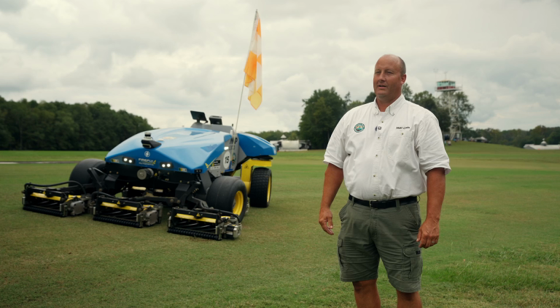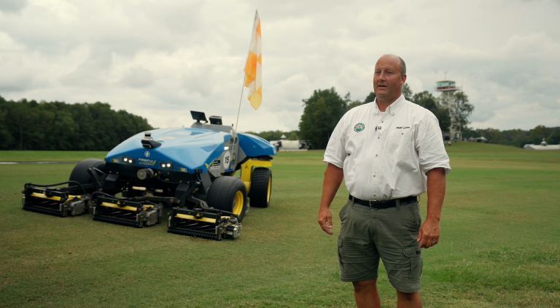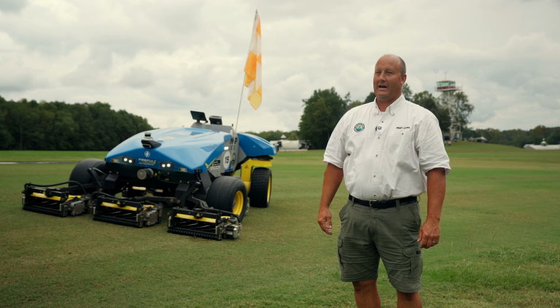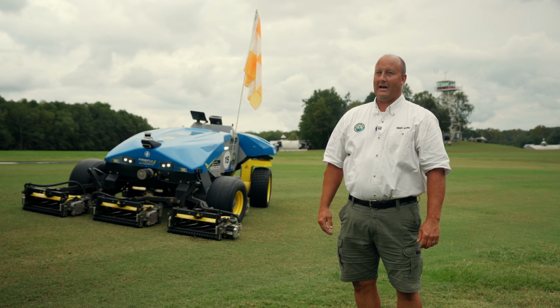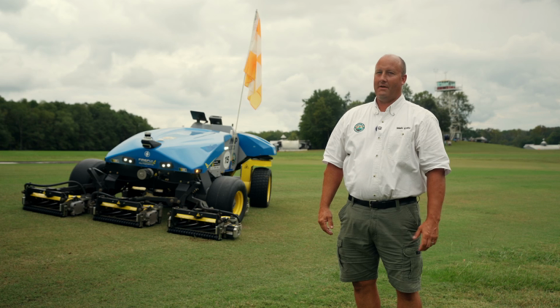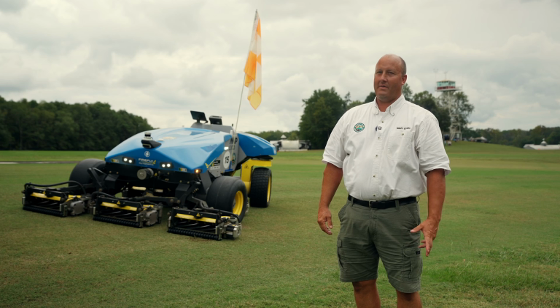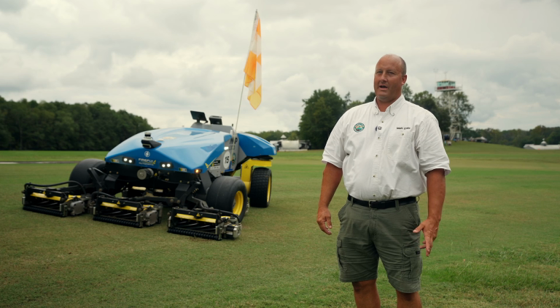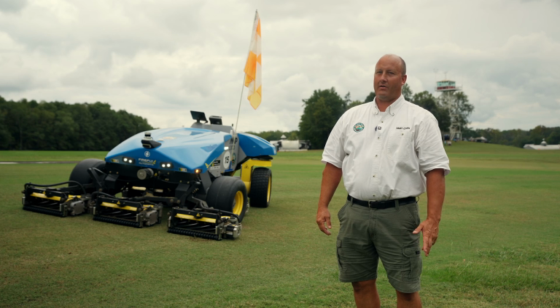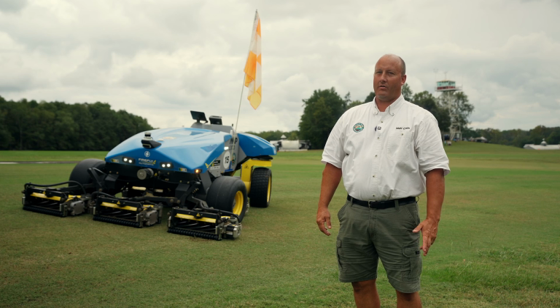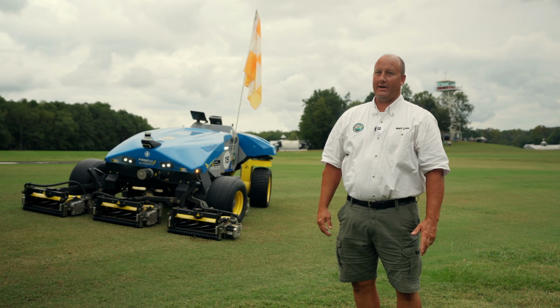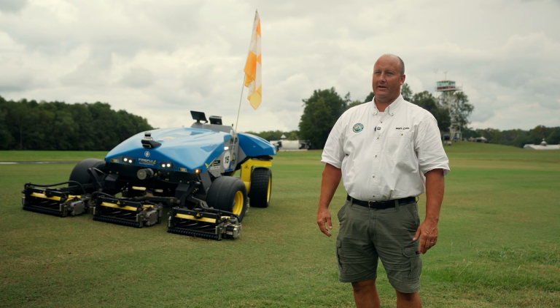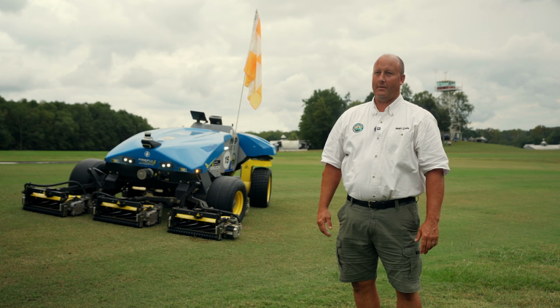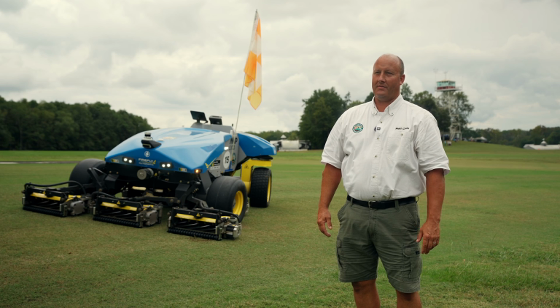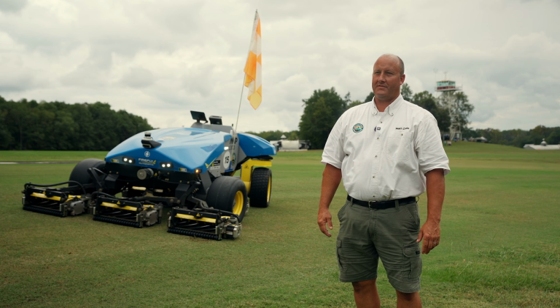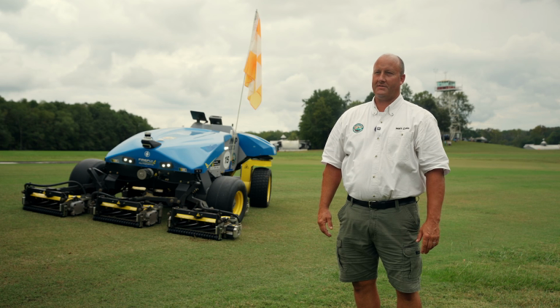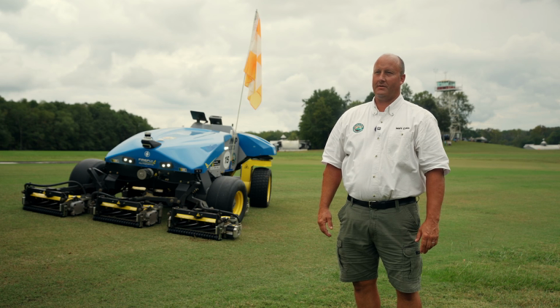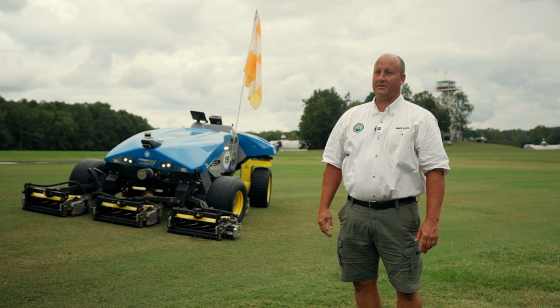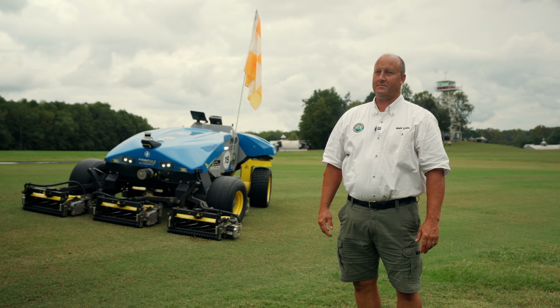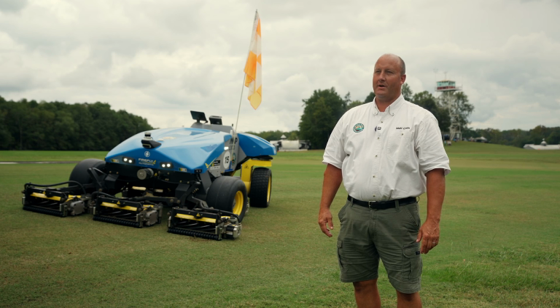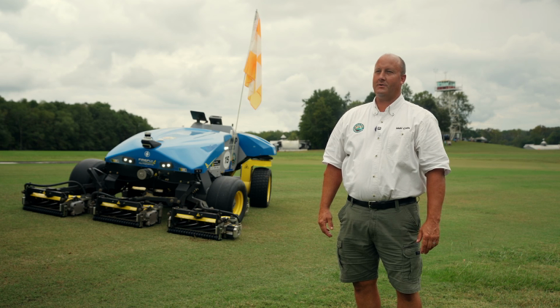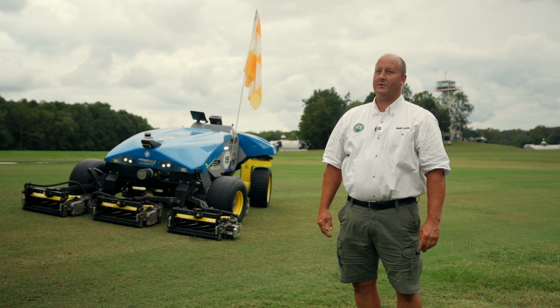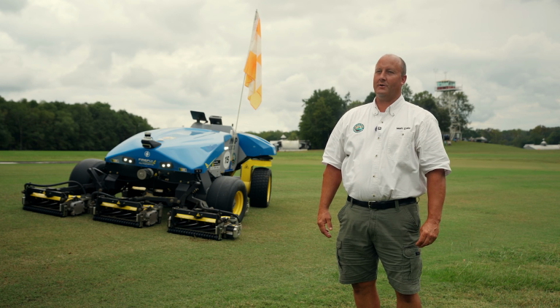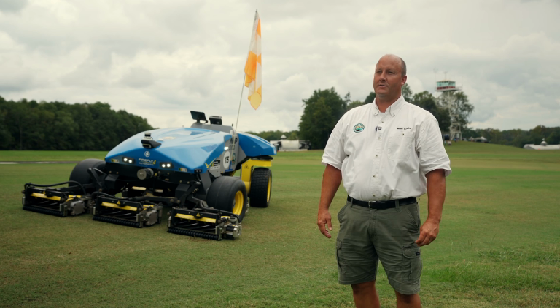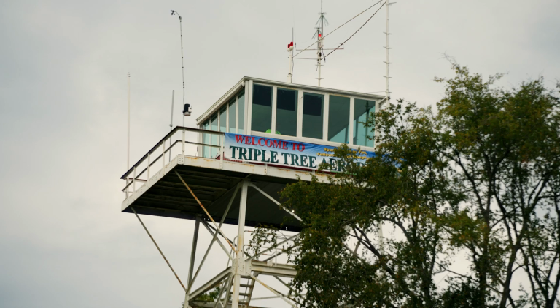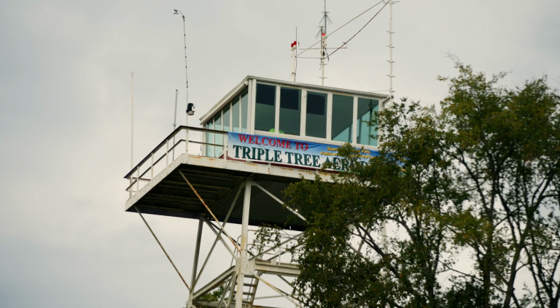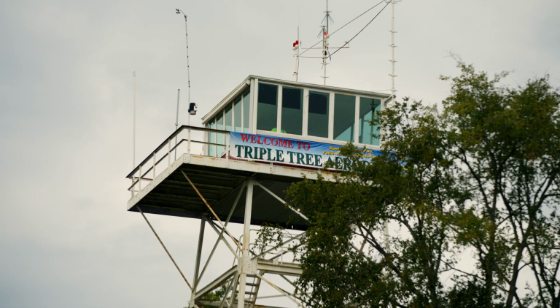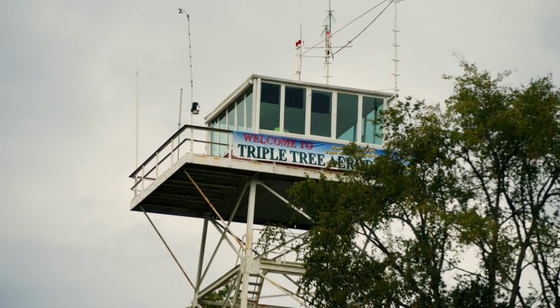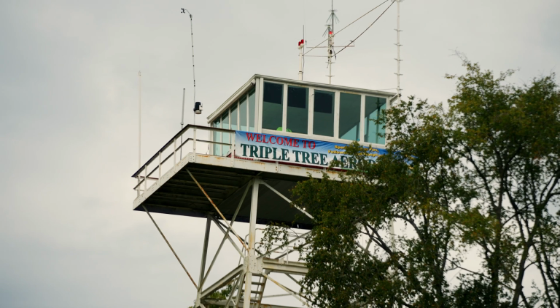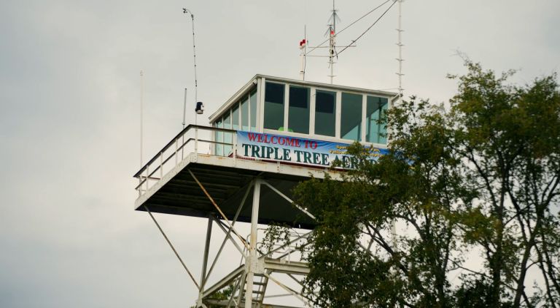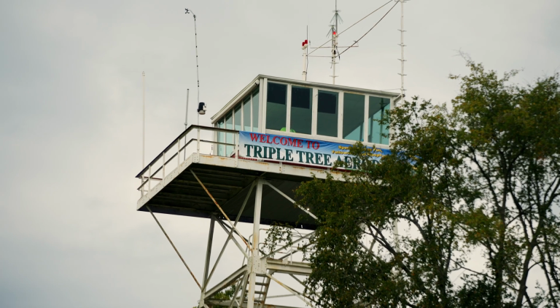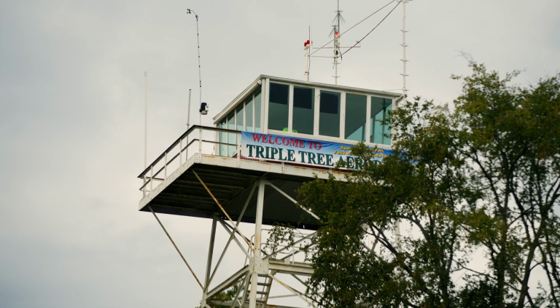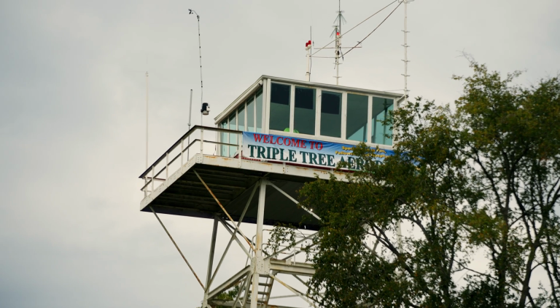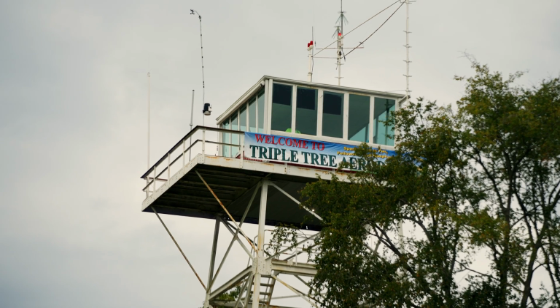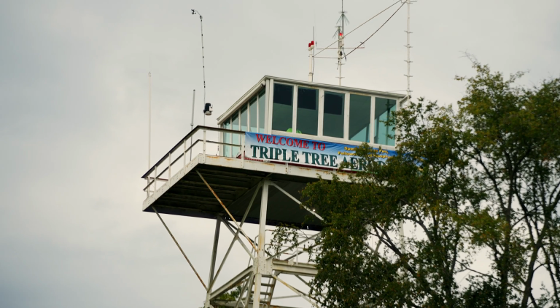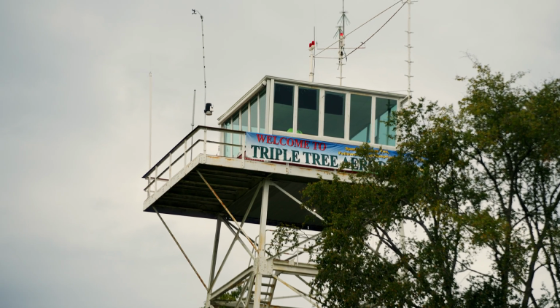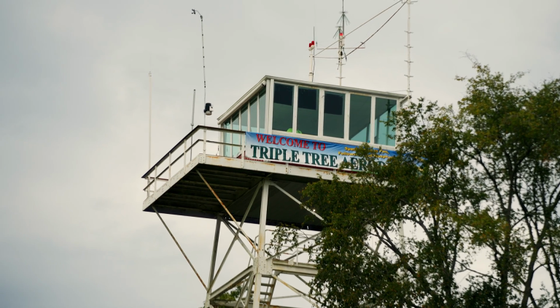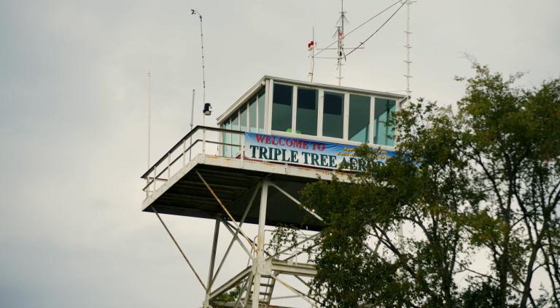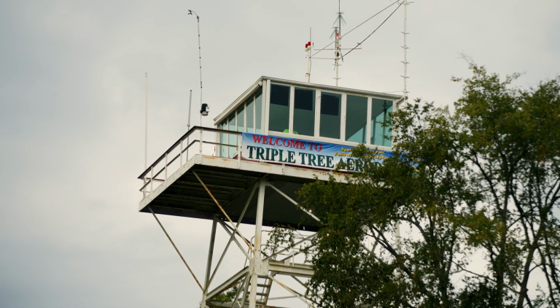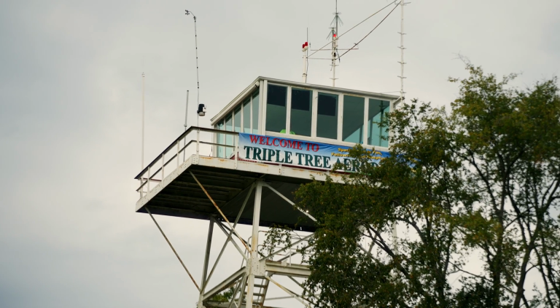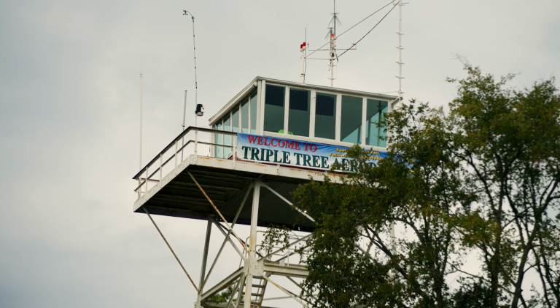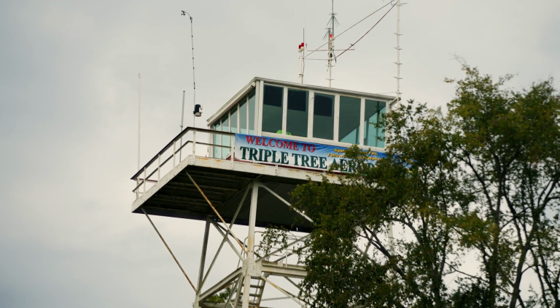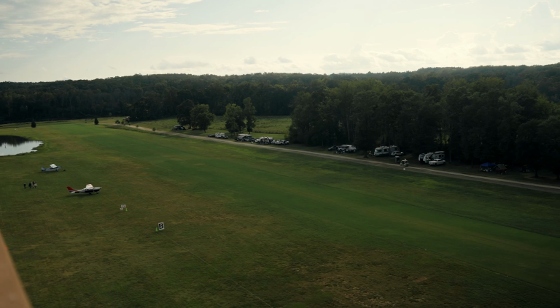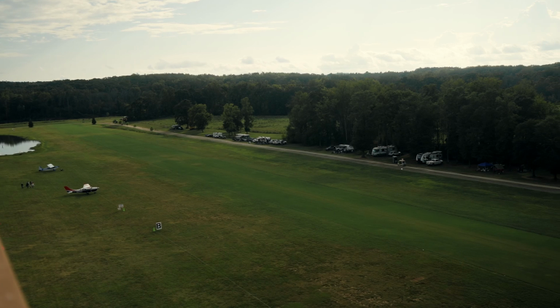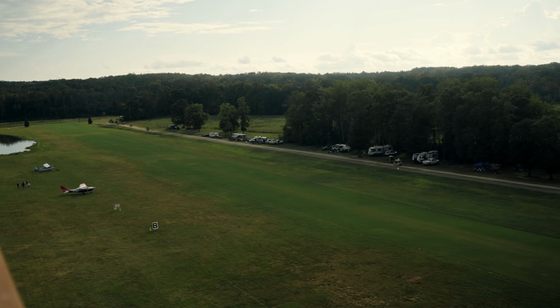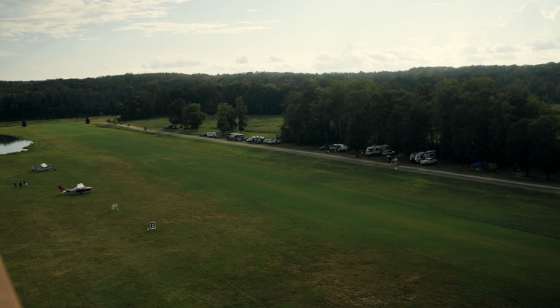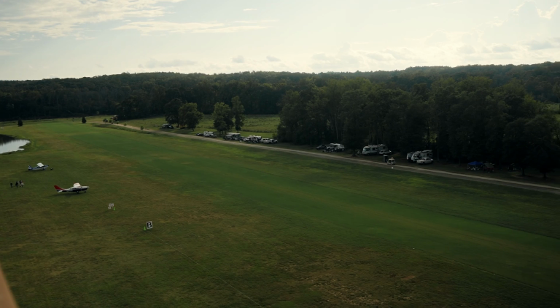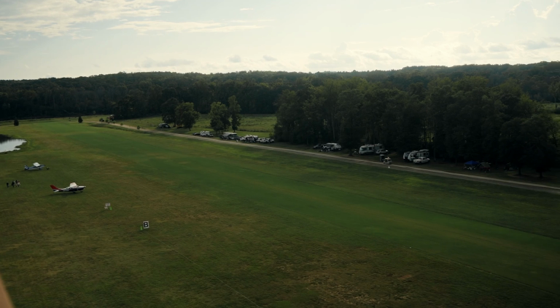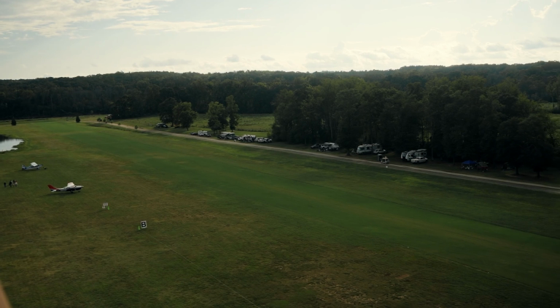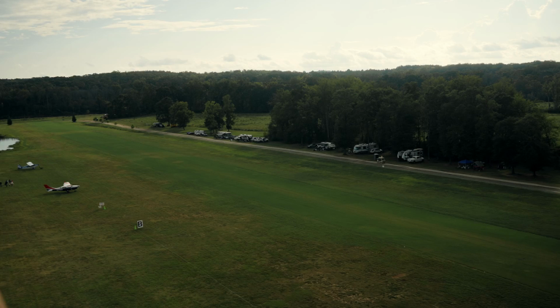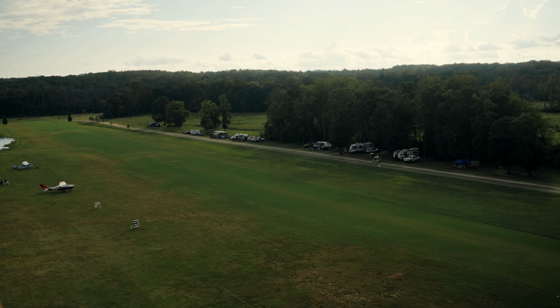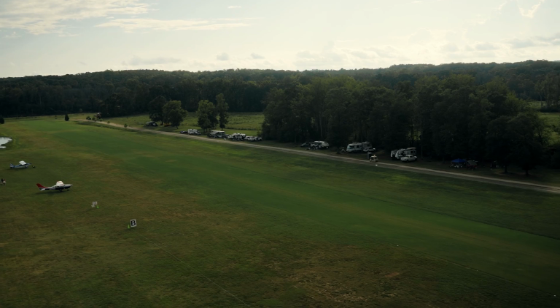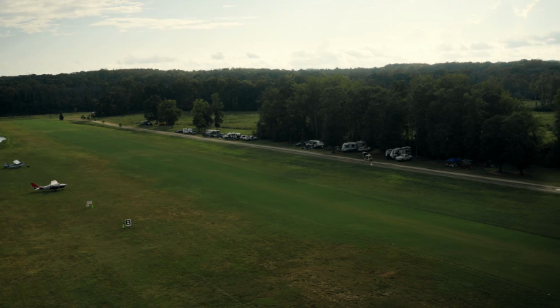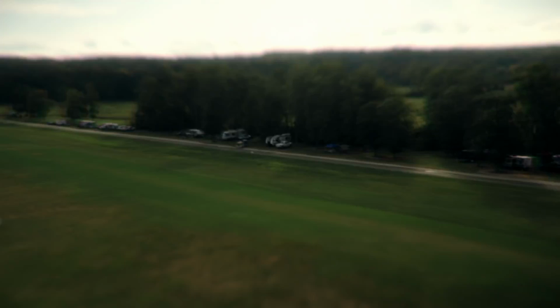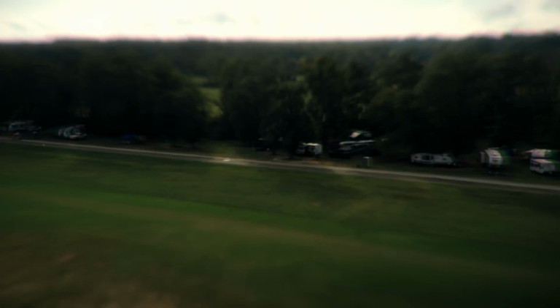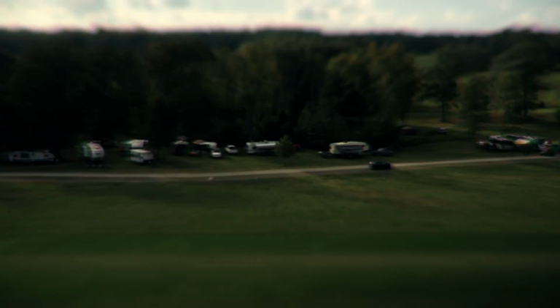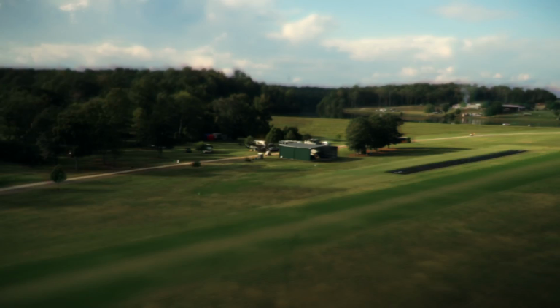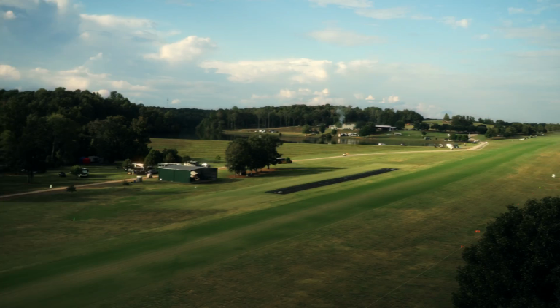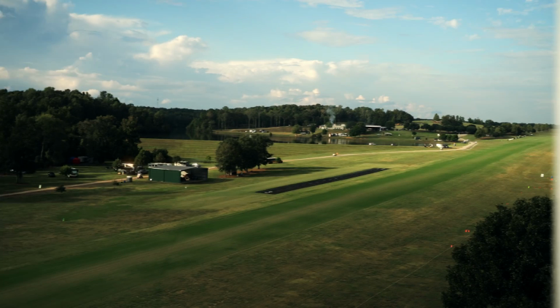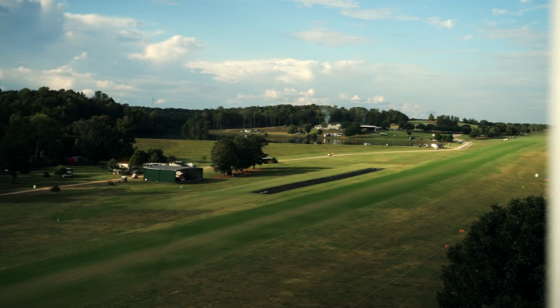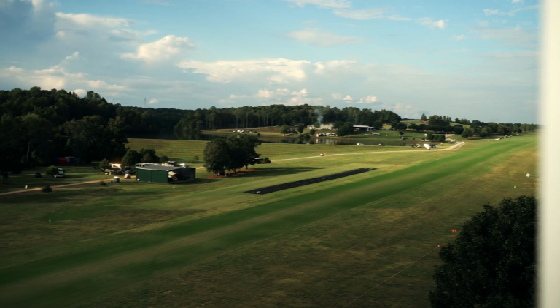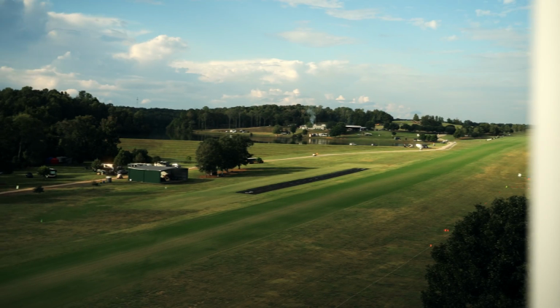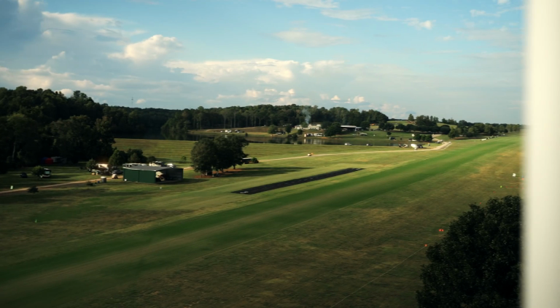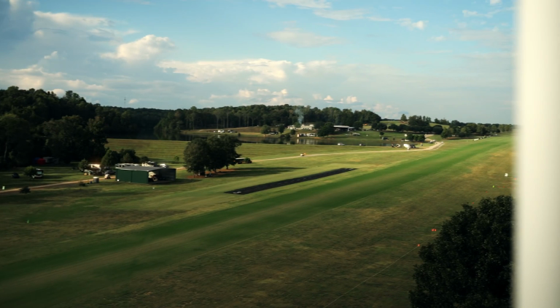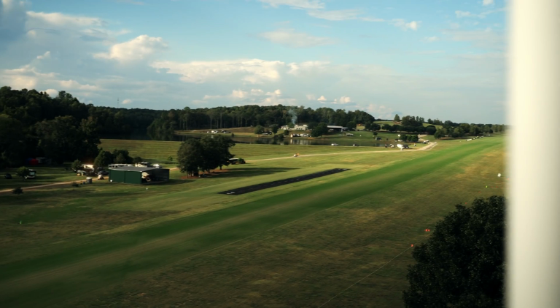Hi, I'm Matt Crane. I'm the Facilities Manager here at Triple Tree Aerodrome. We take care of a 7,000 foot long grass runway.